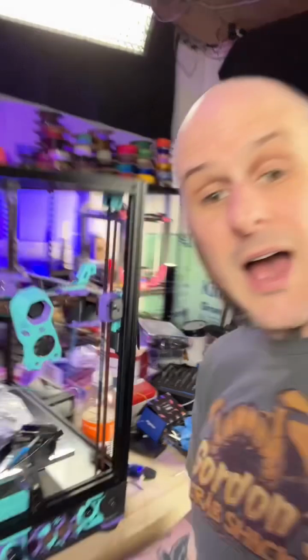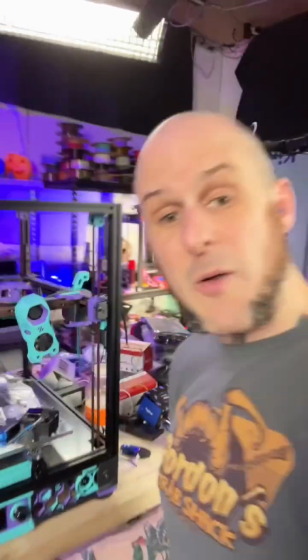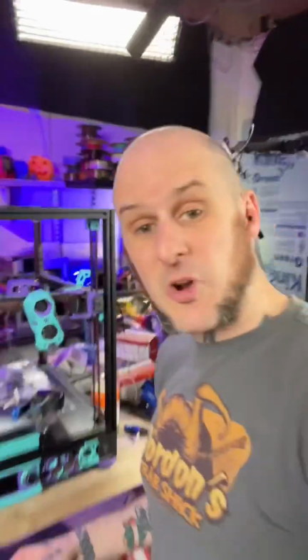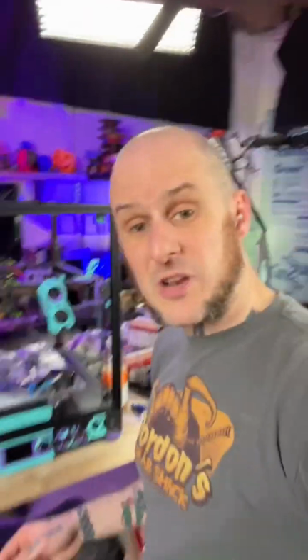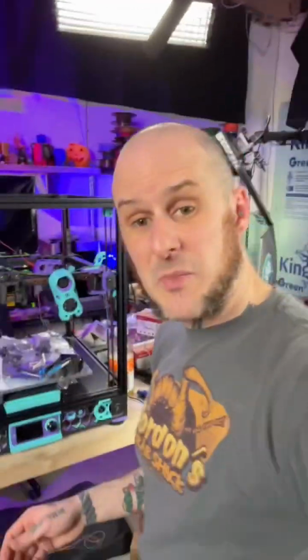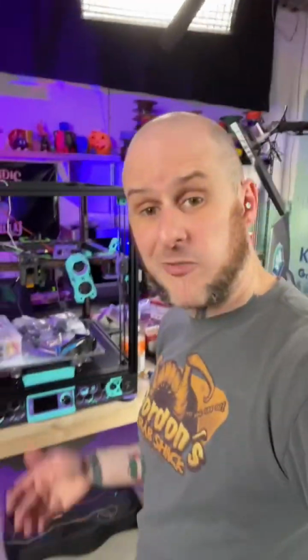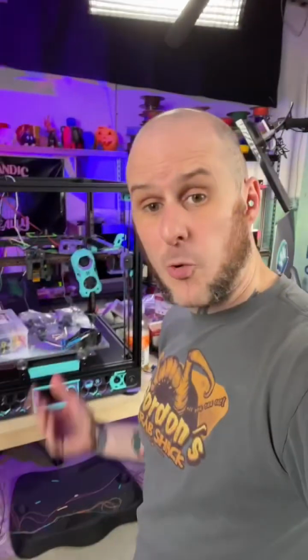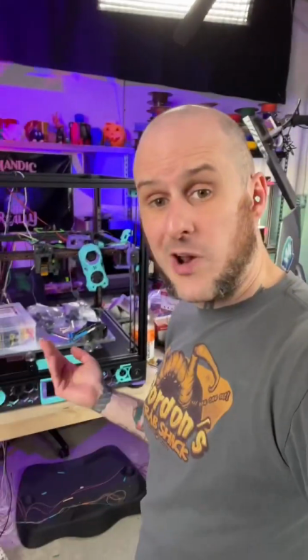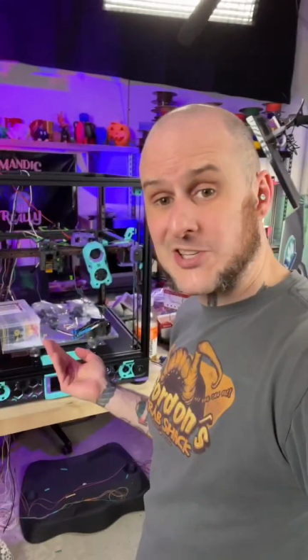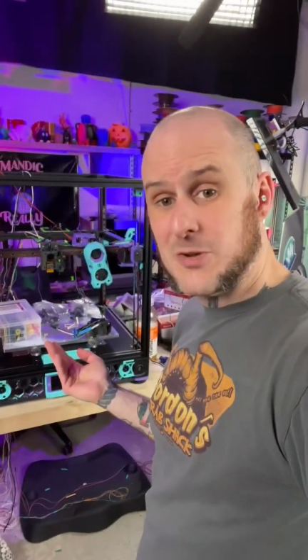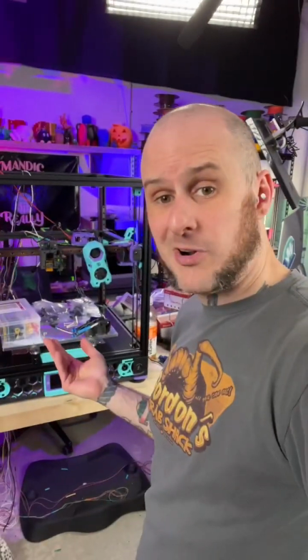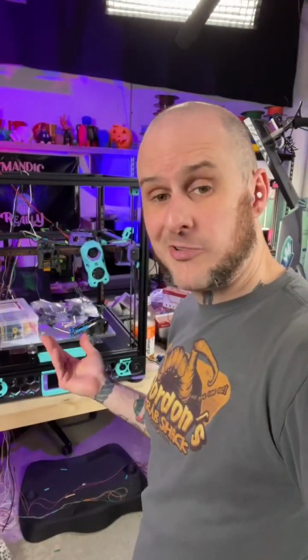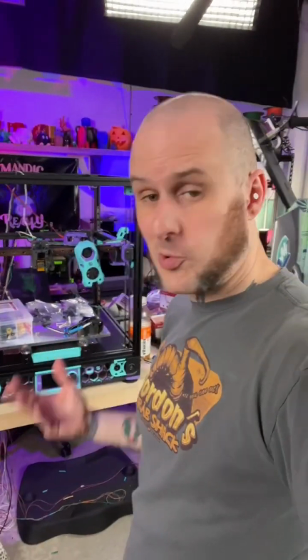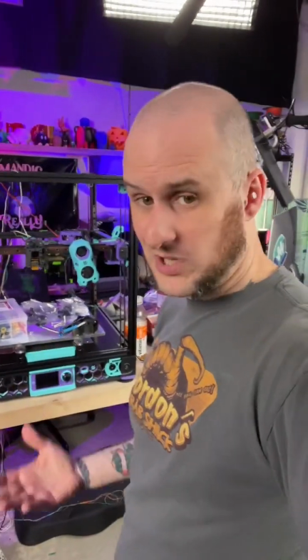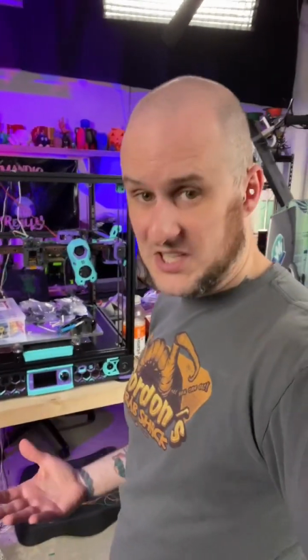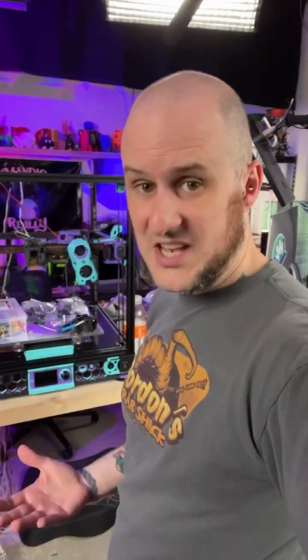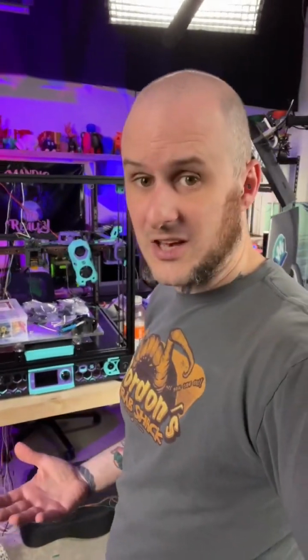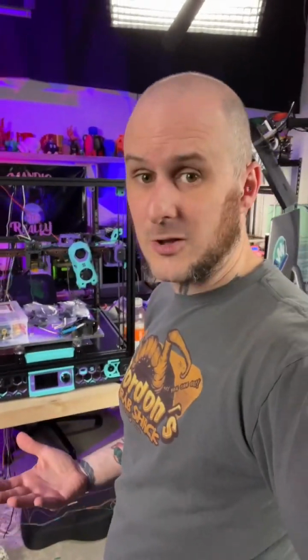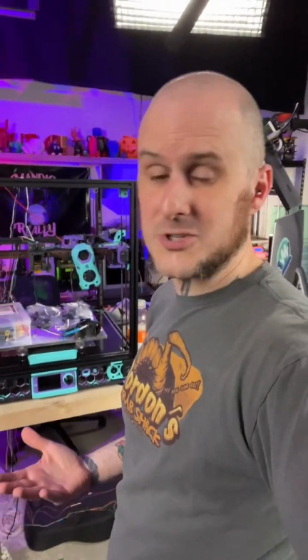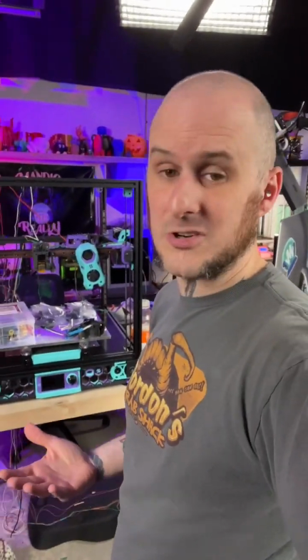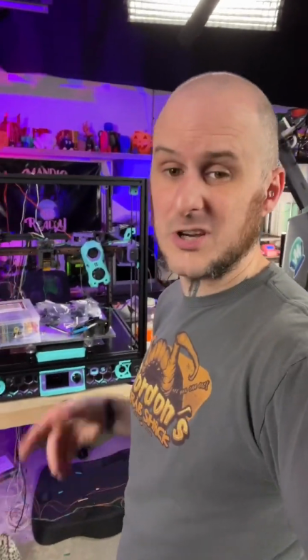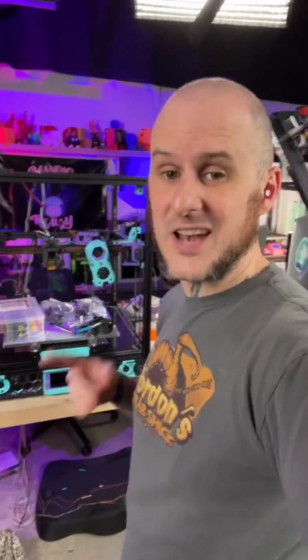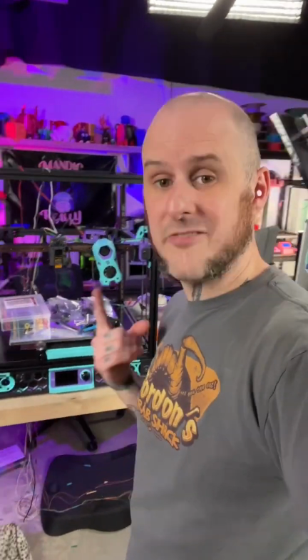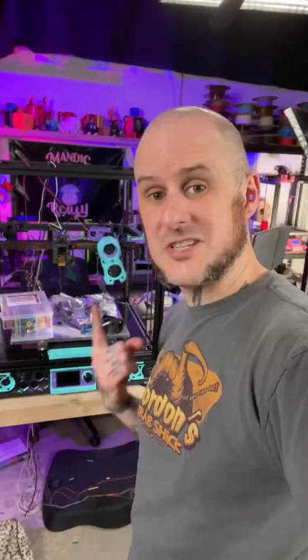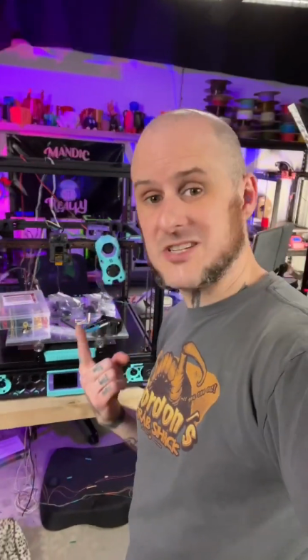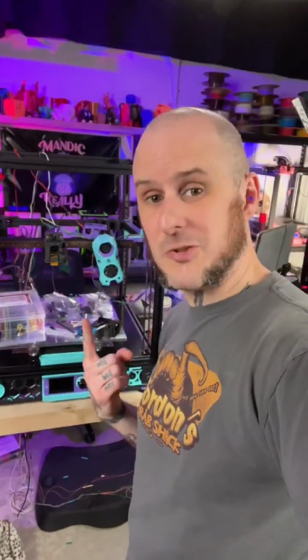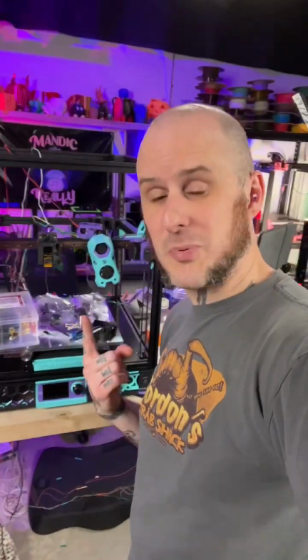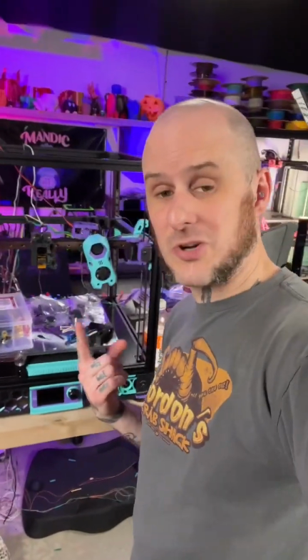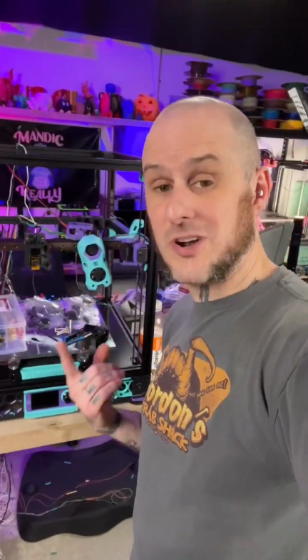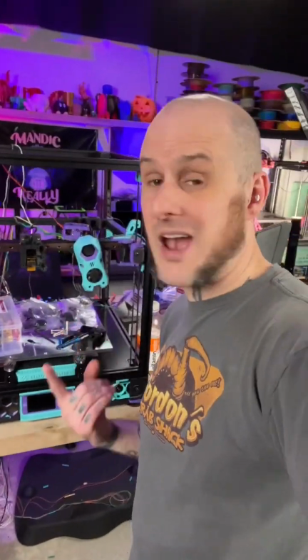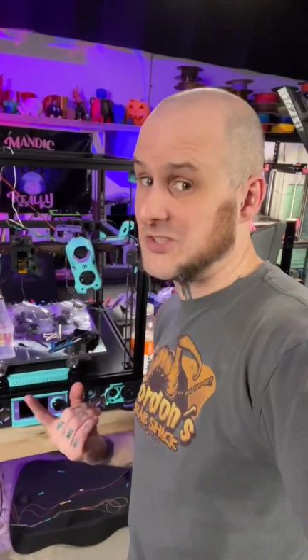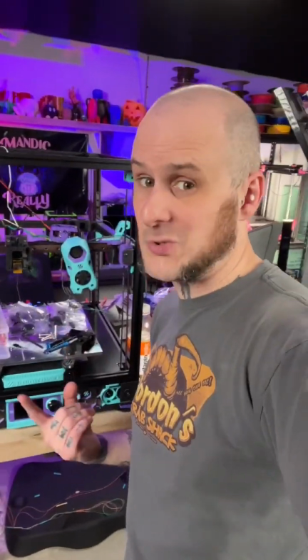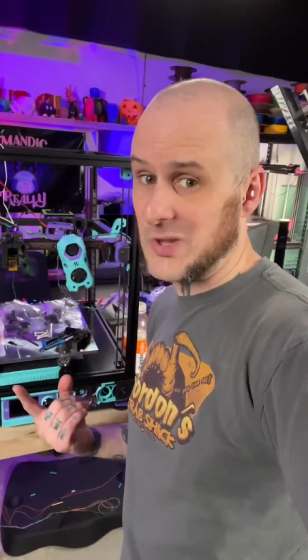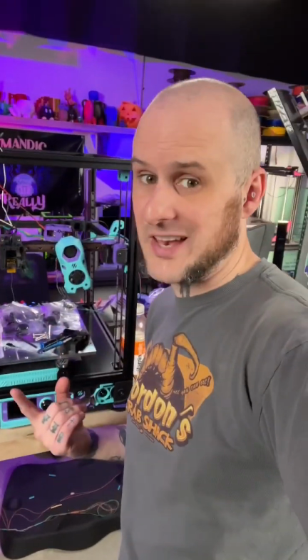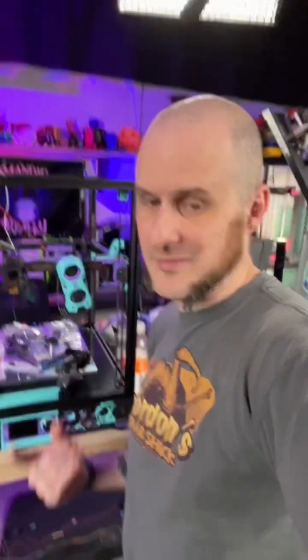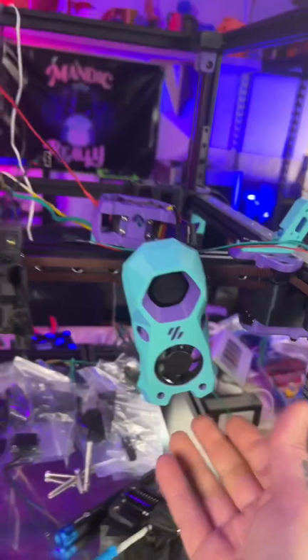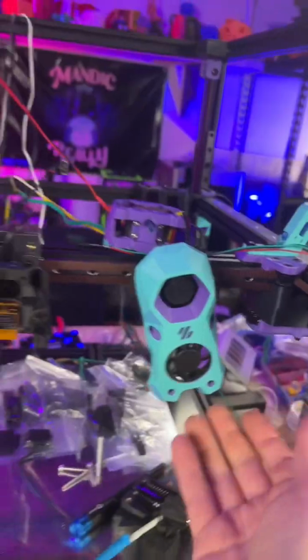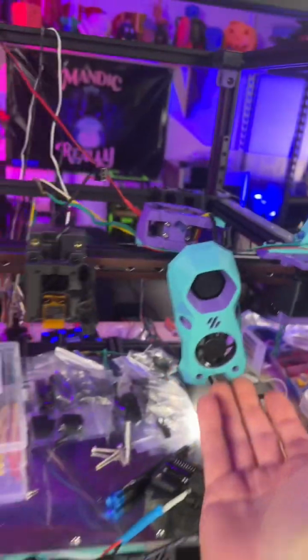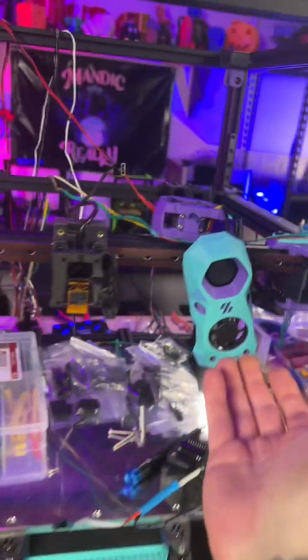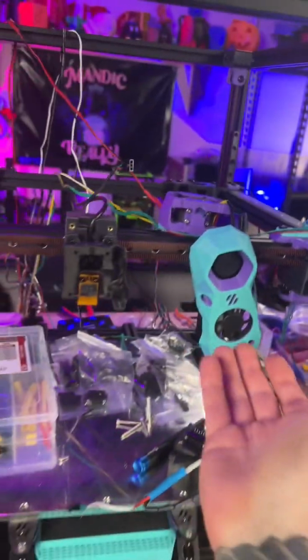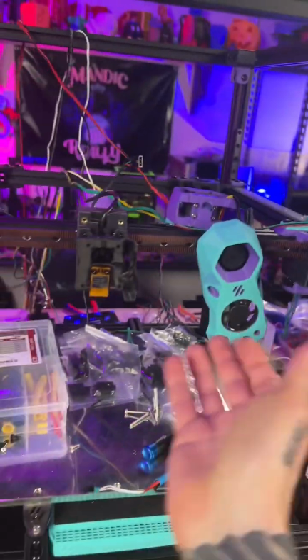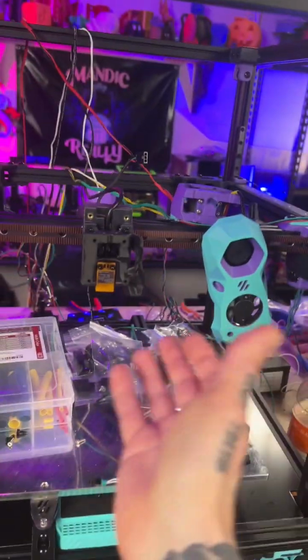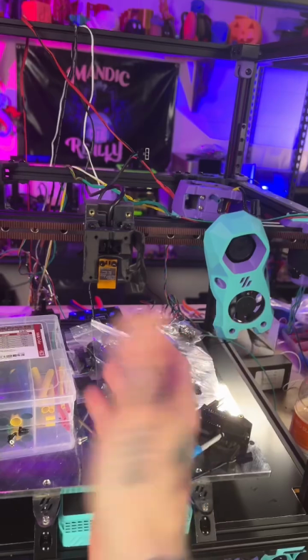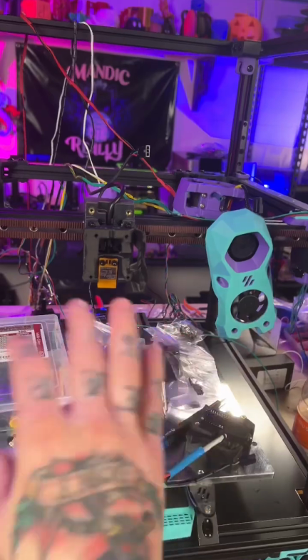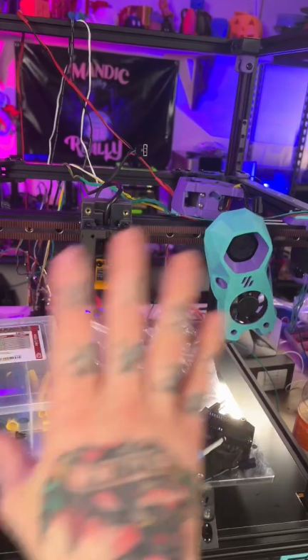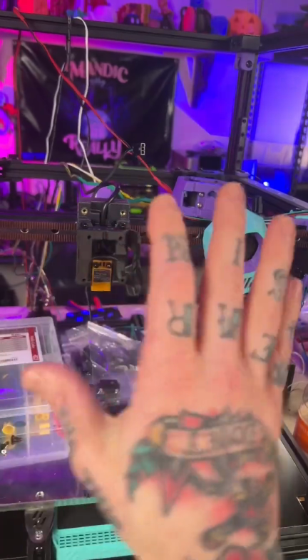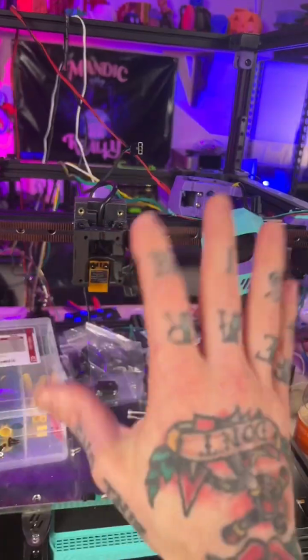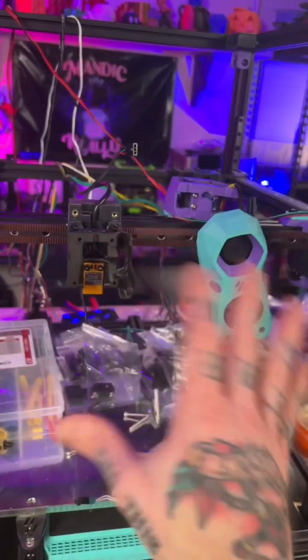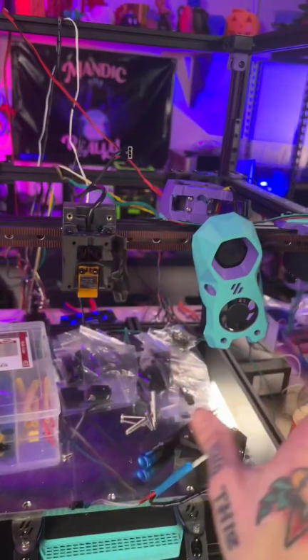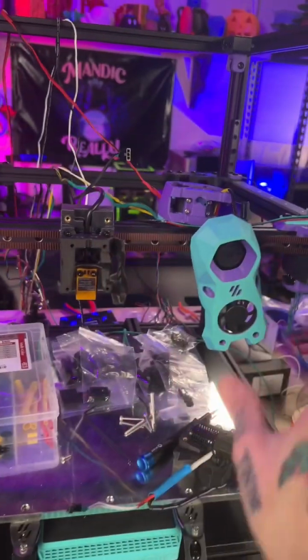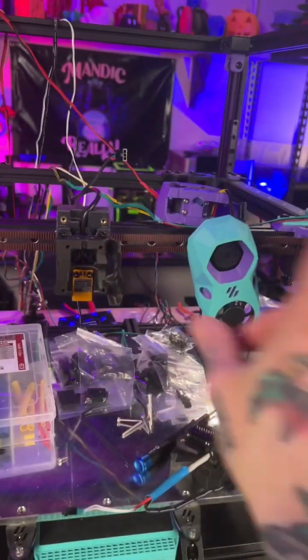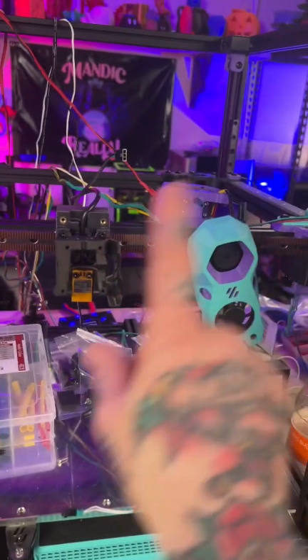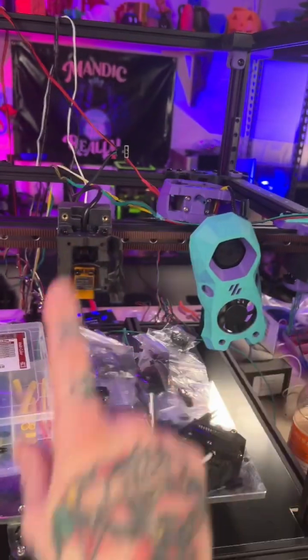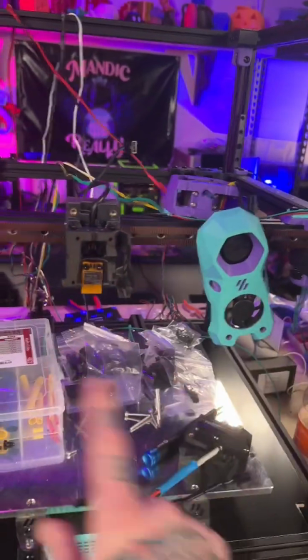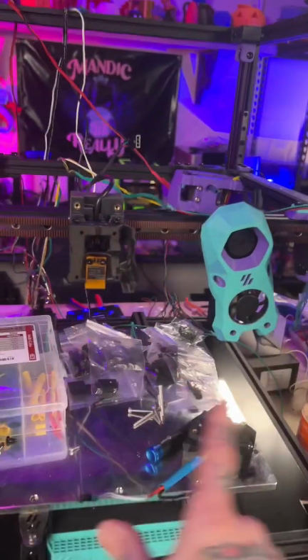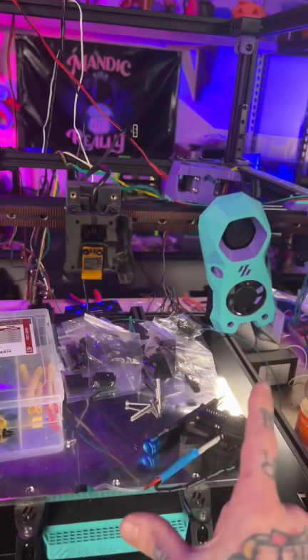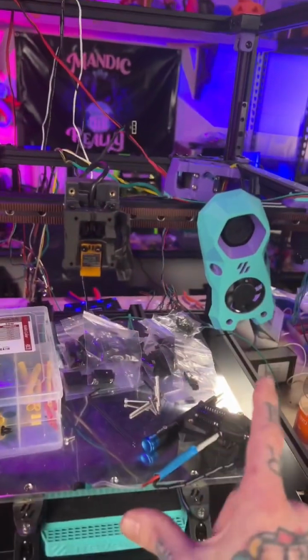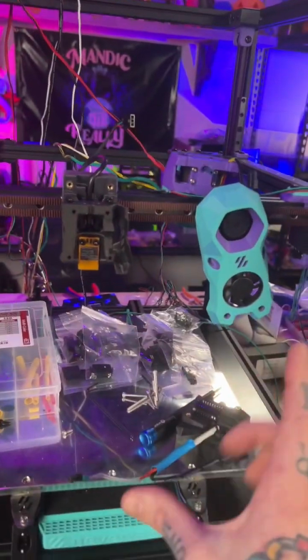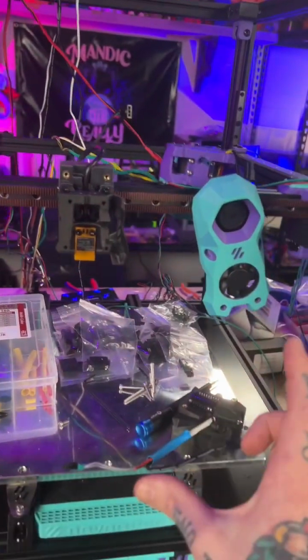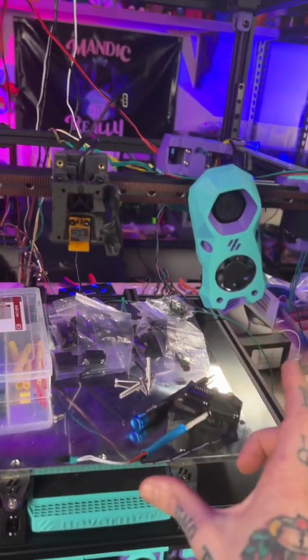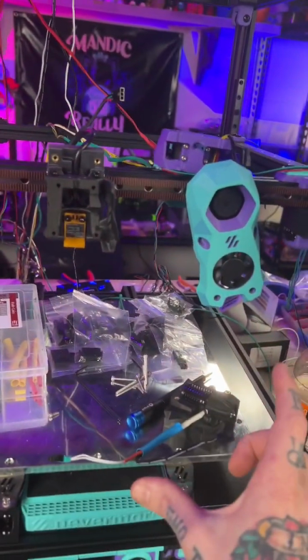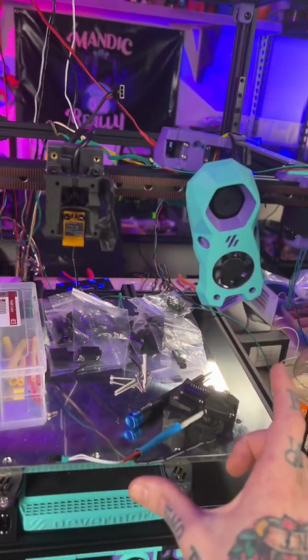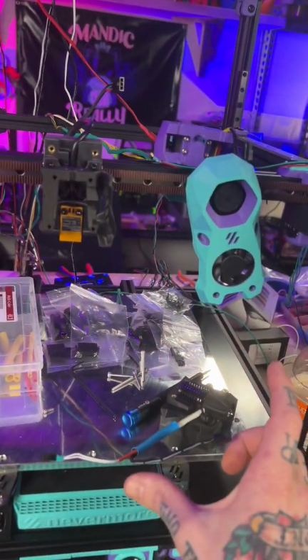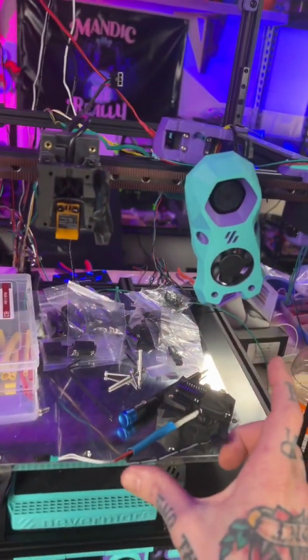I'm working on my Voron 2.4. Let's take a closer look at the stealth burner and the toolhead. I already have it disassembled, so maybe I'll reassemble it and show you what we're doing.